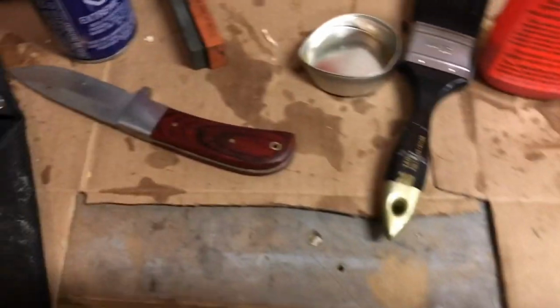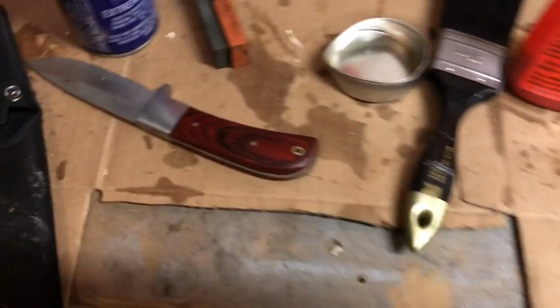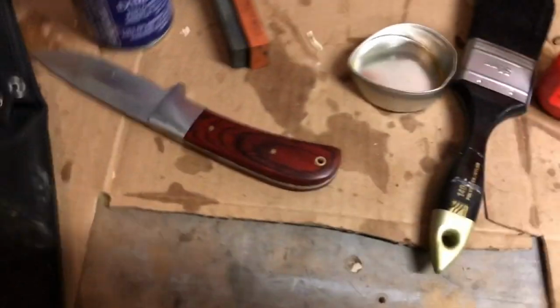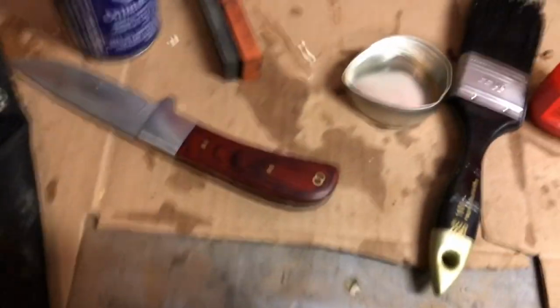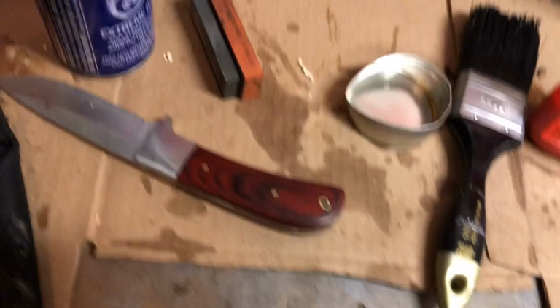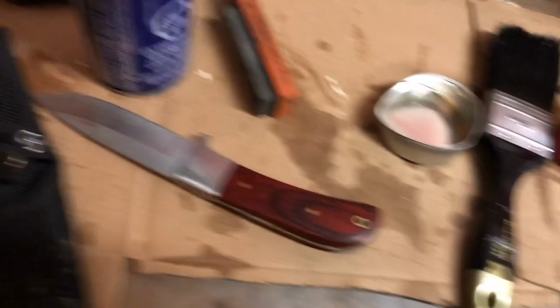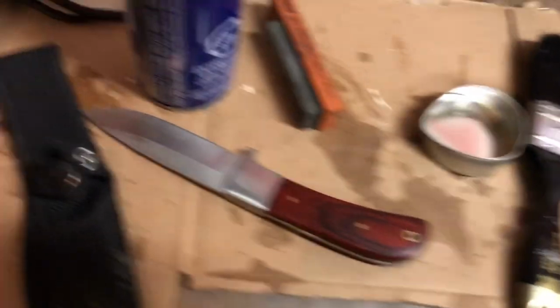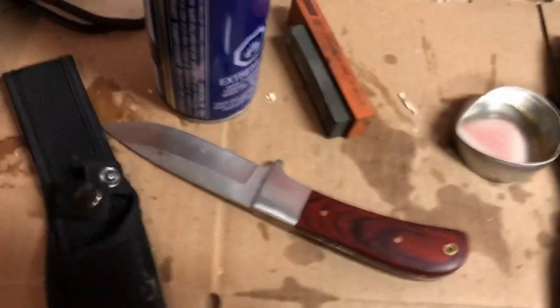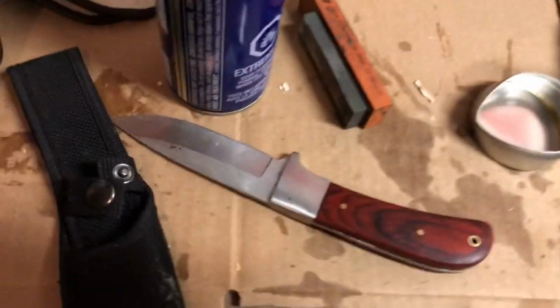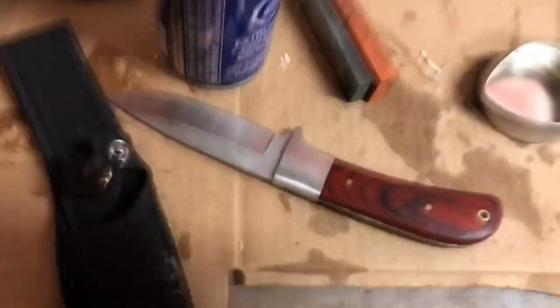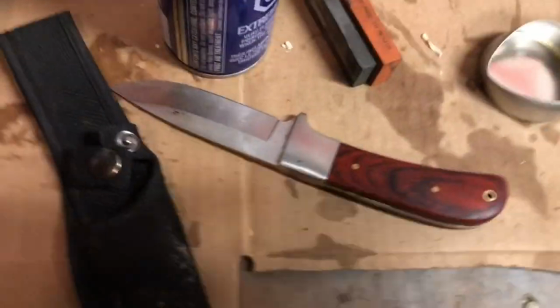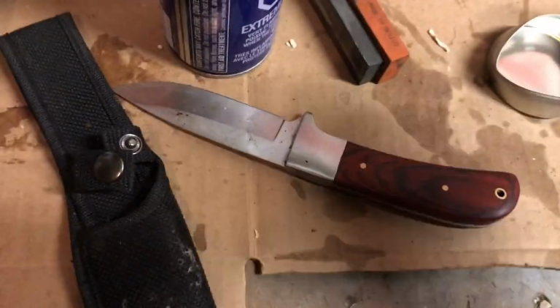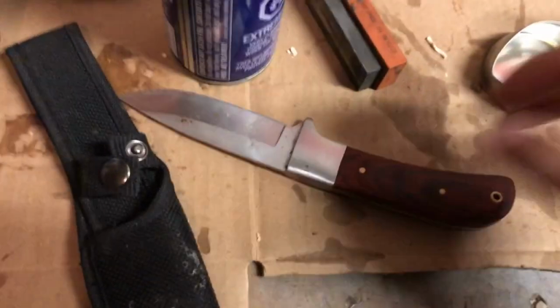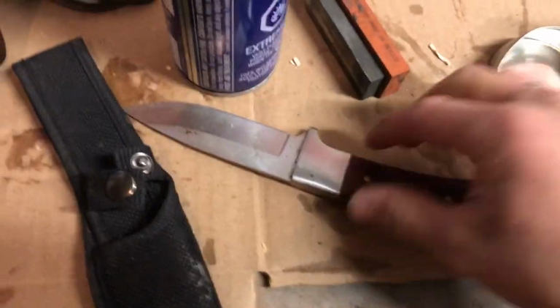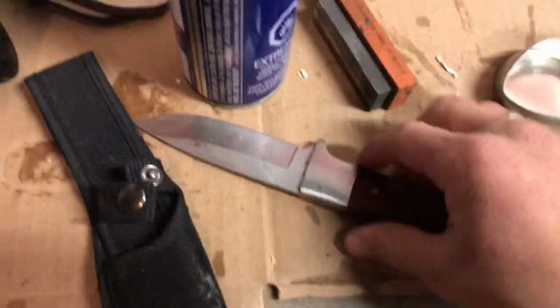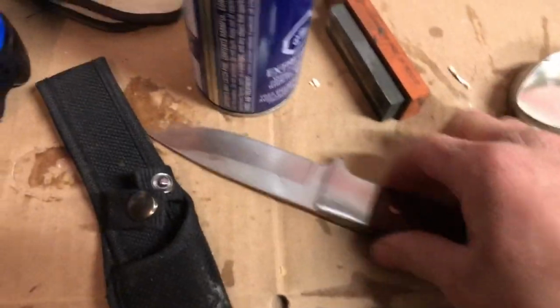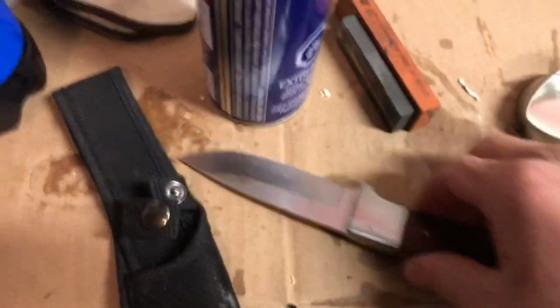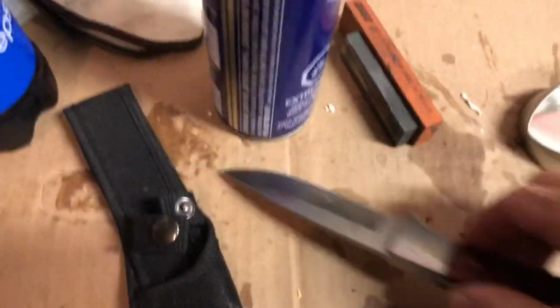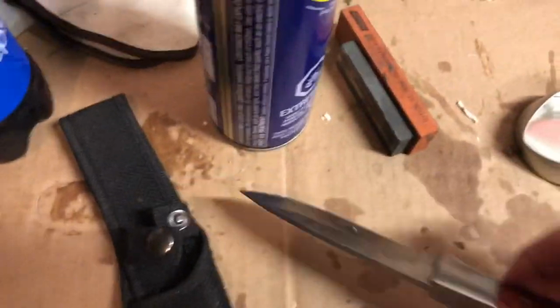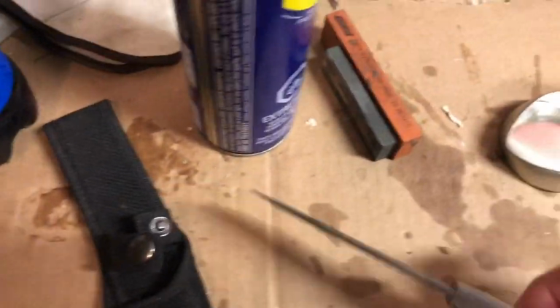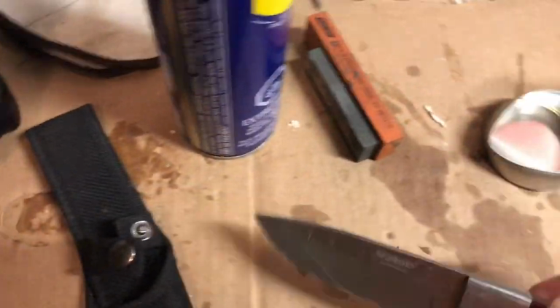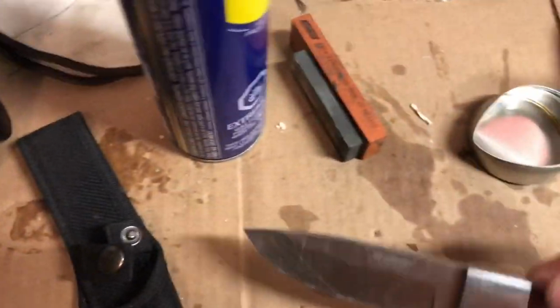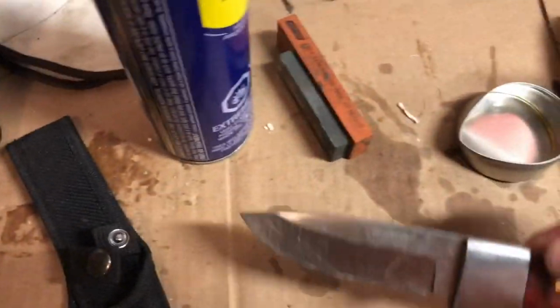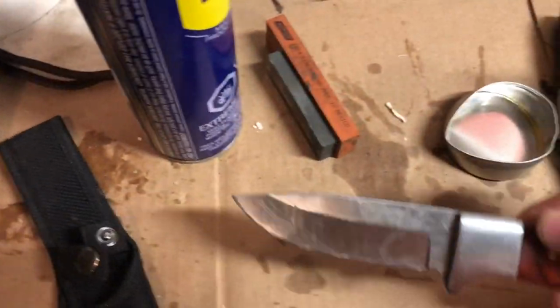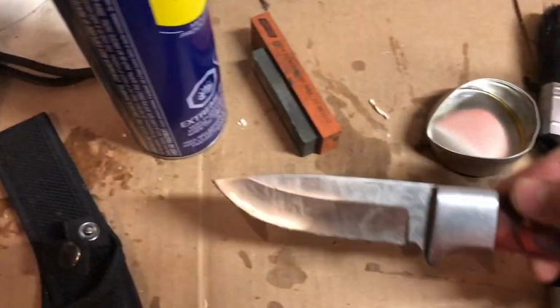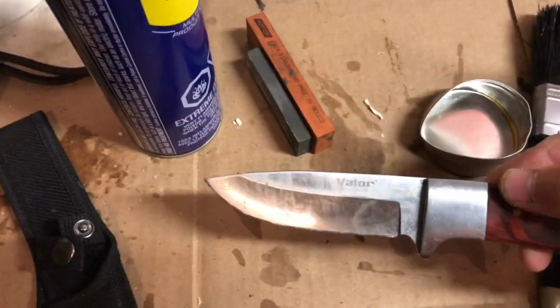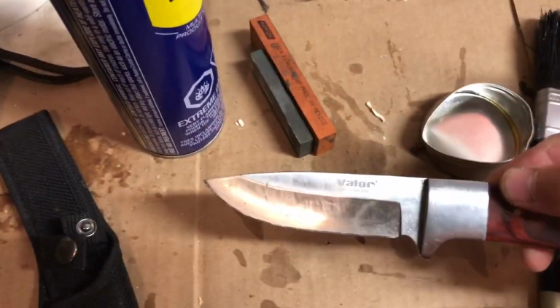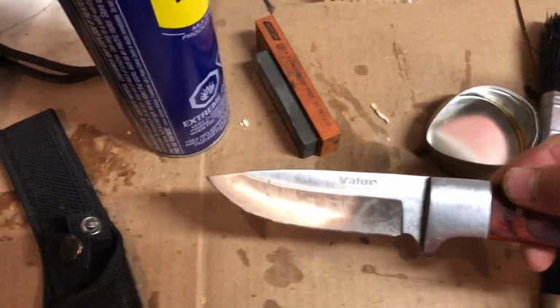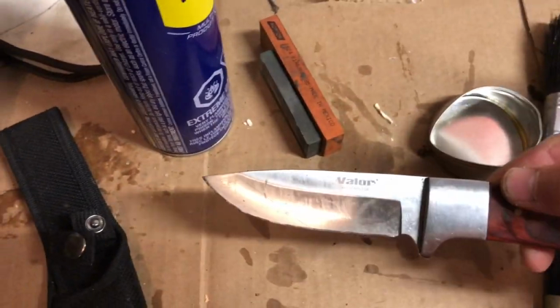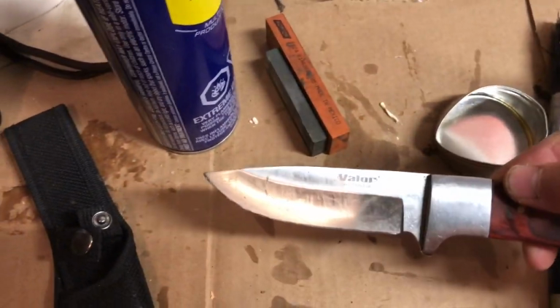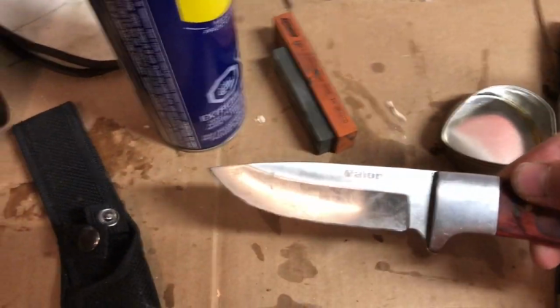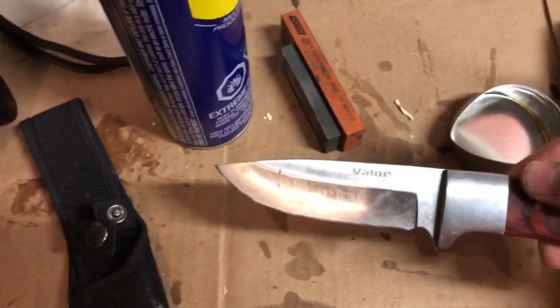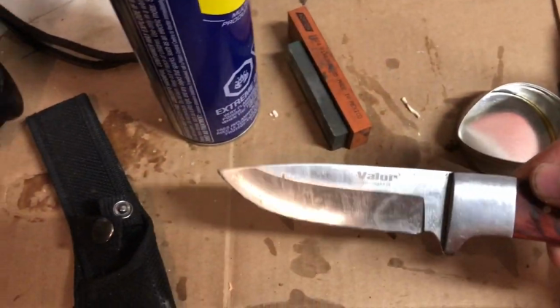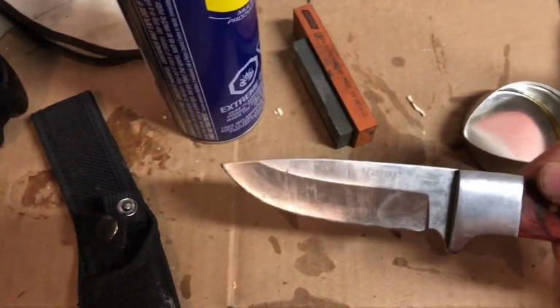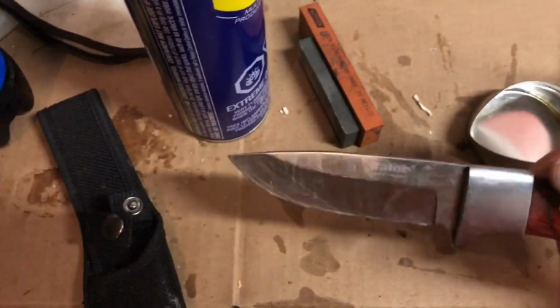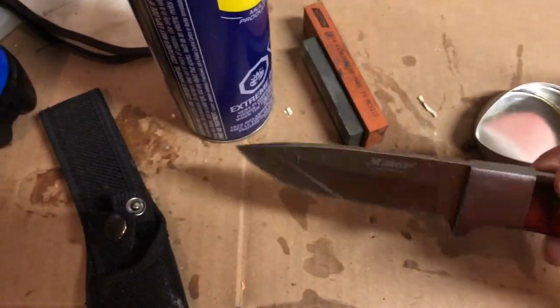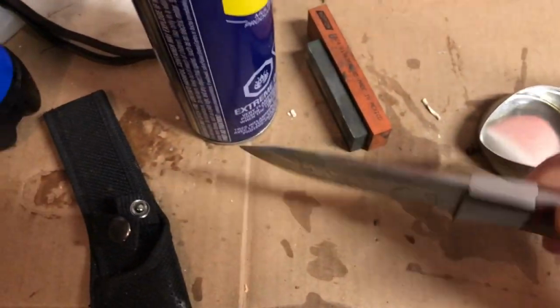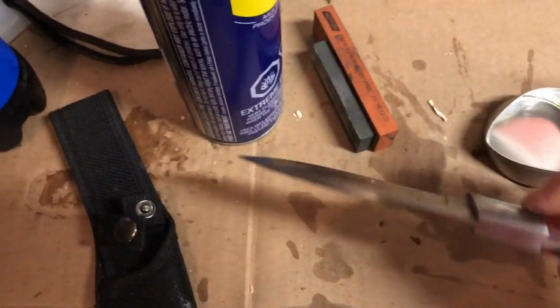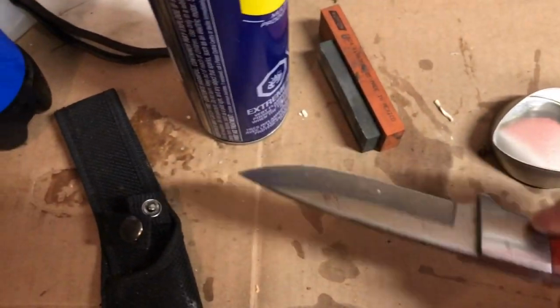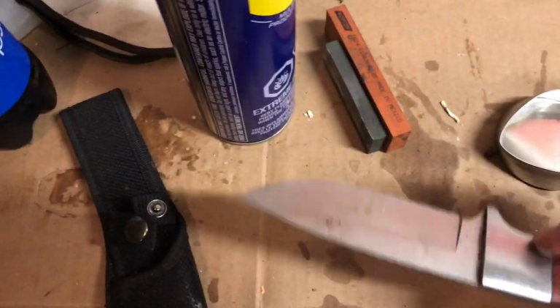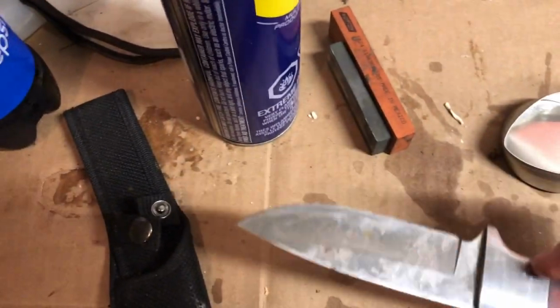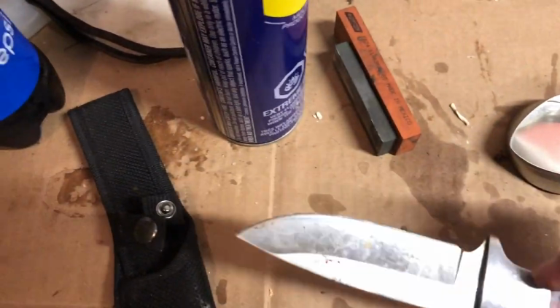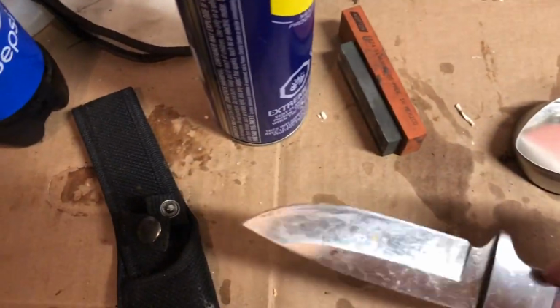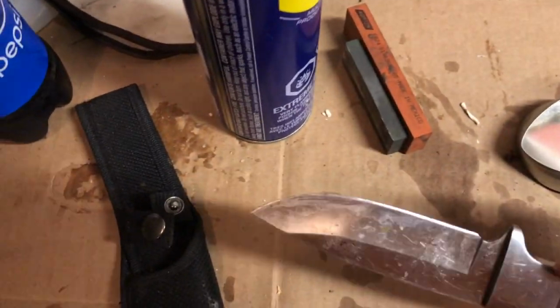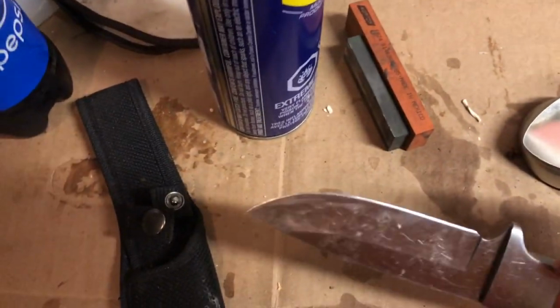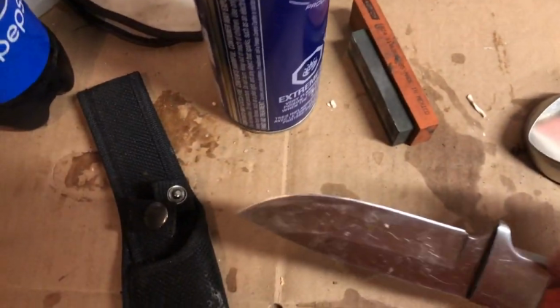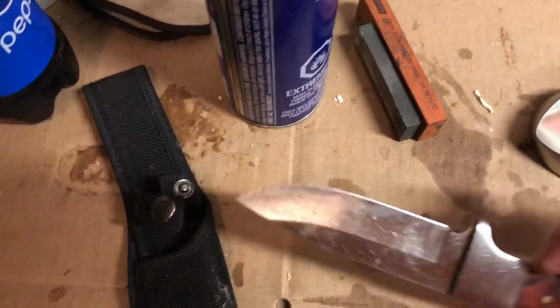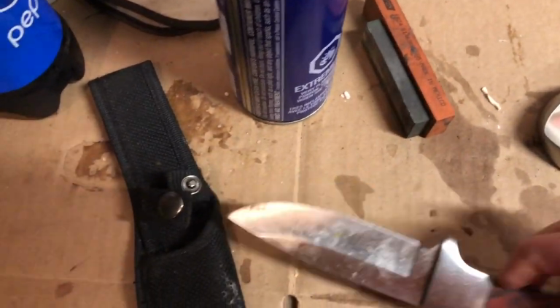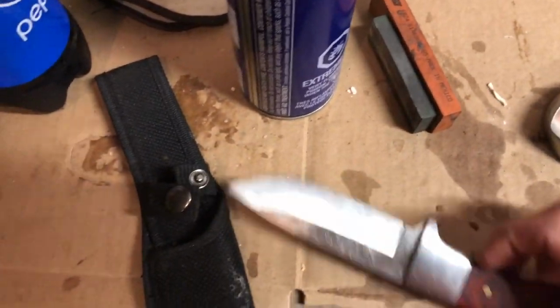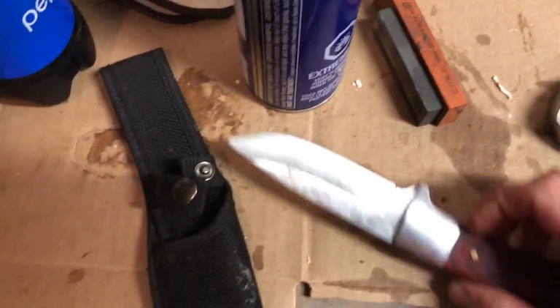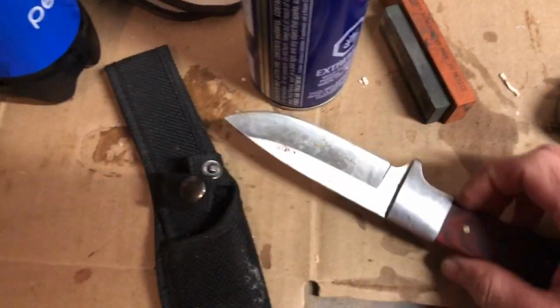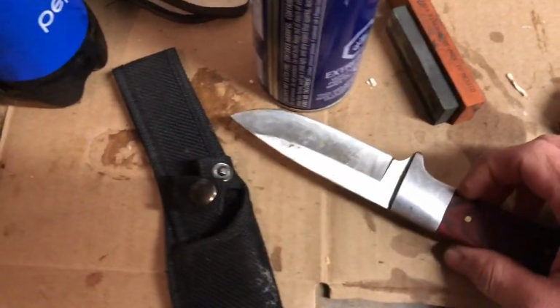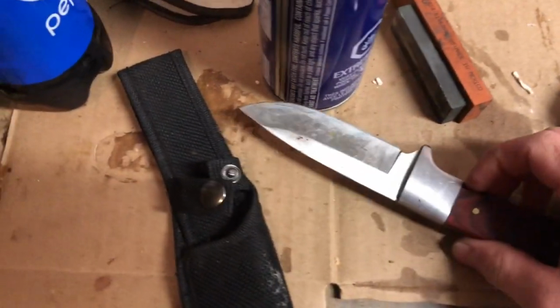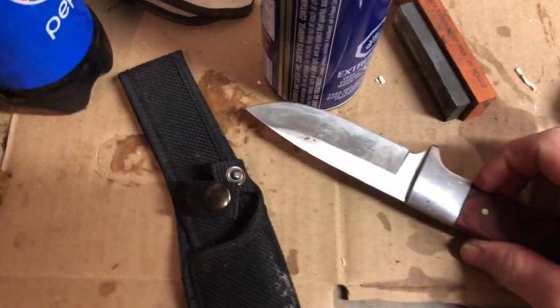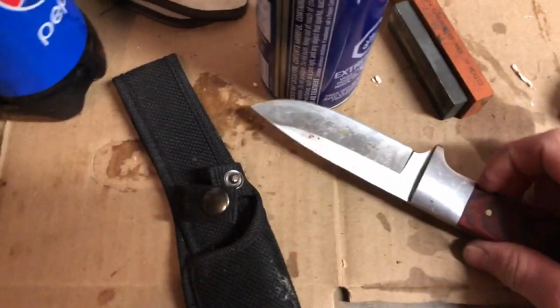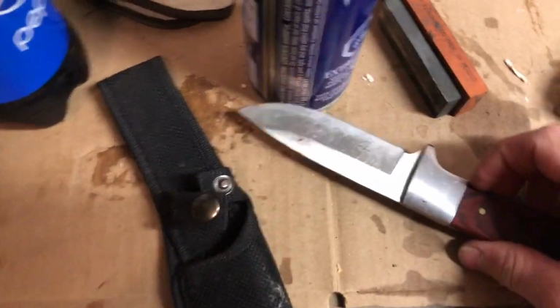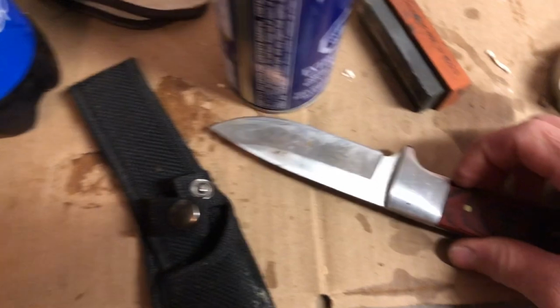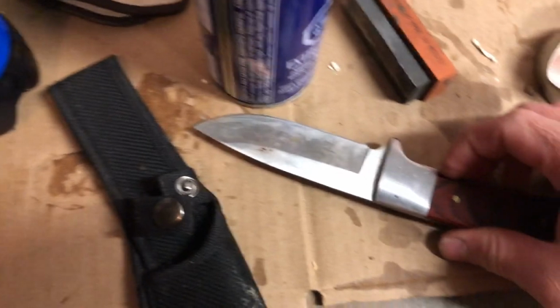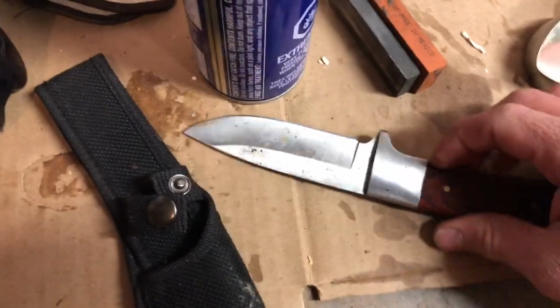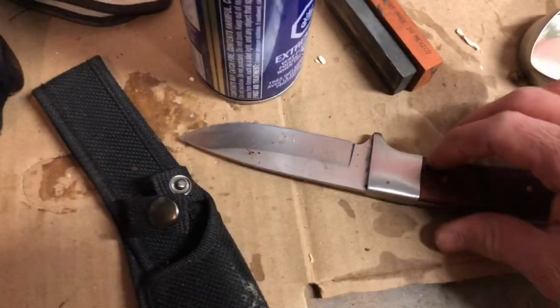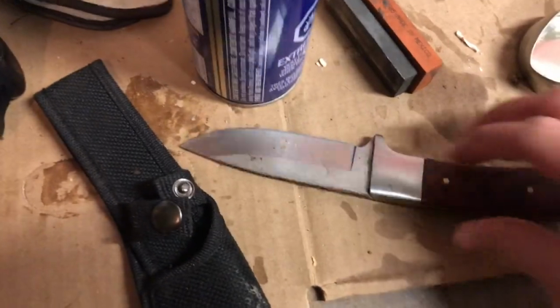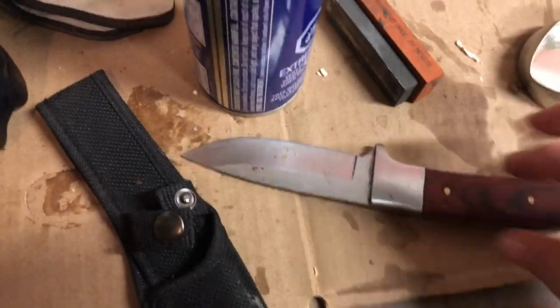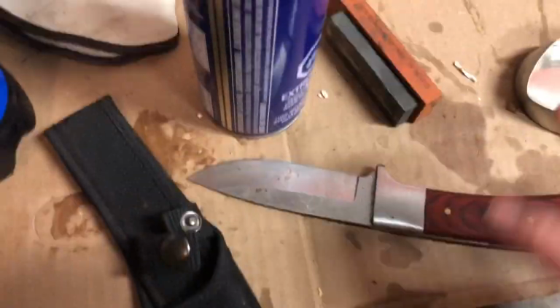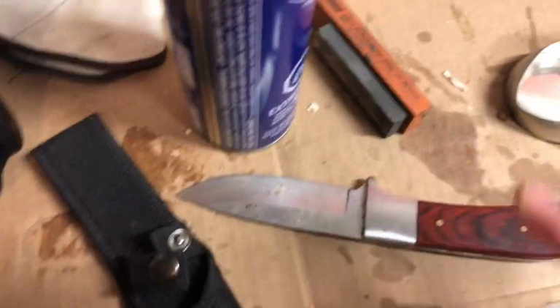With your fleshing knife, you want to make sure your knife is very, very sharp.